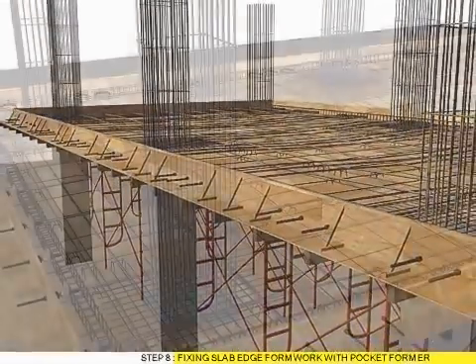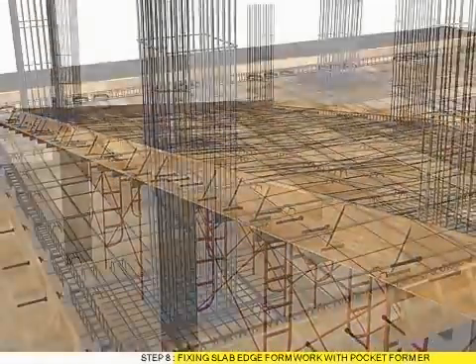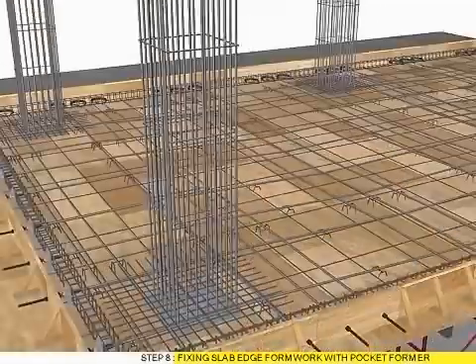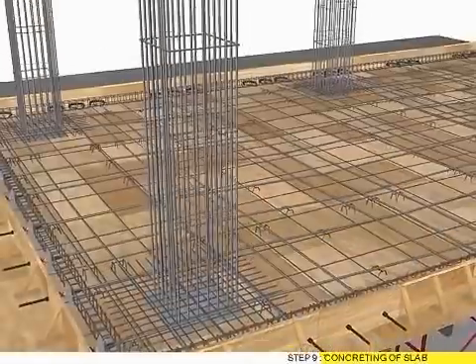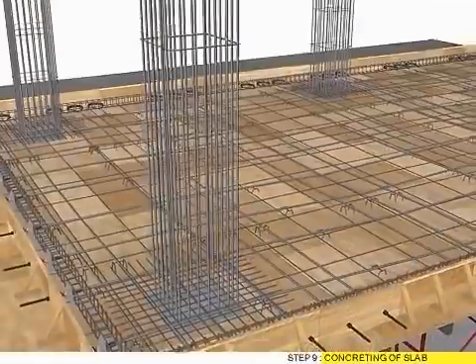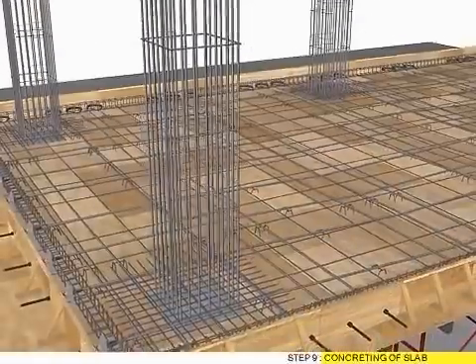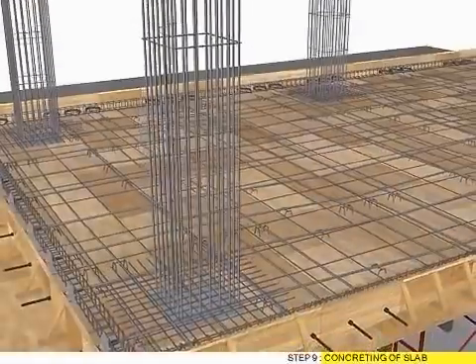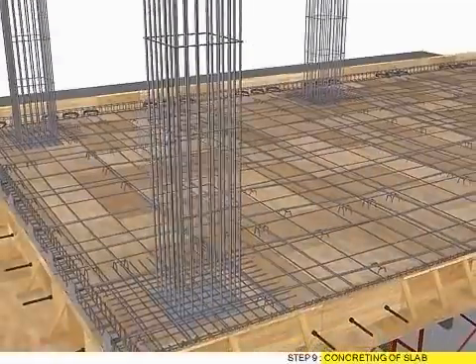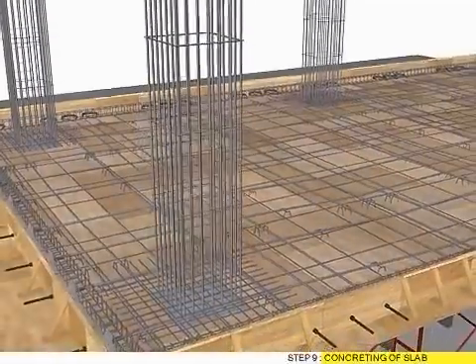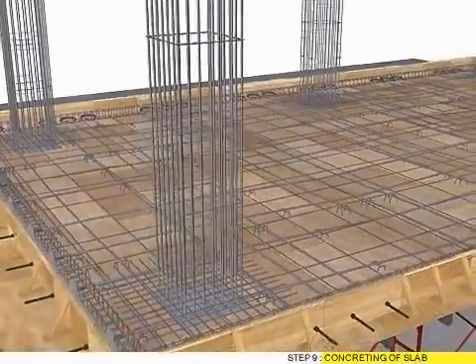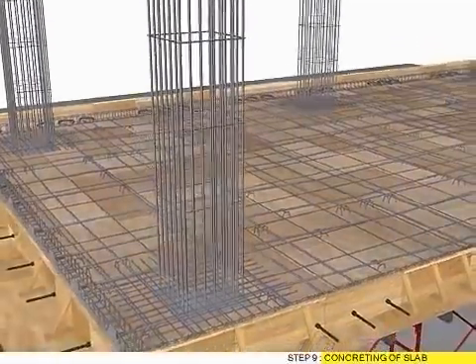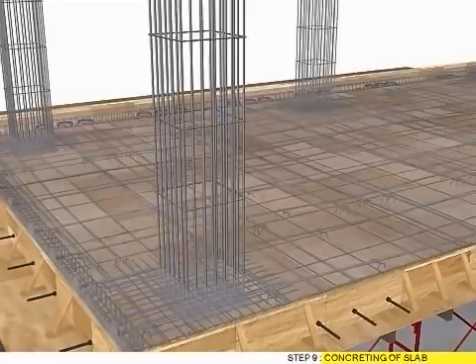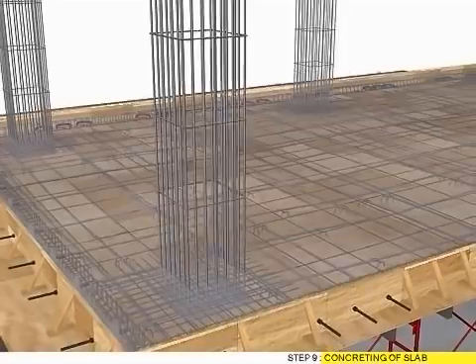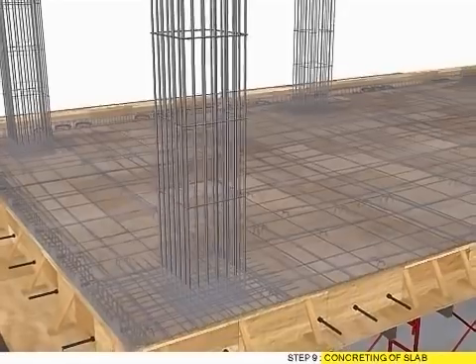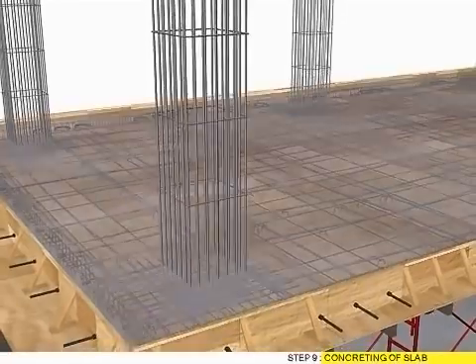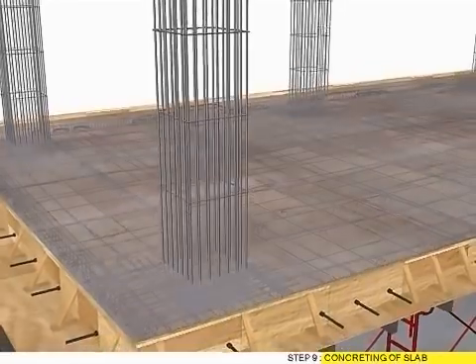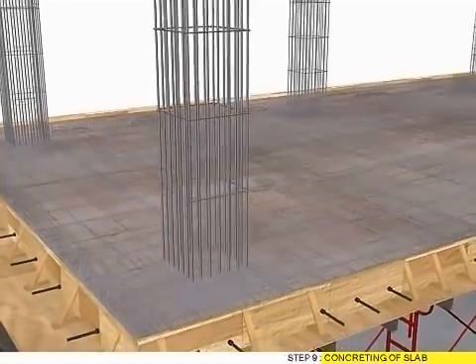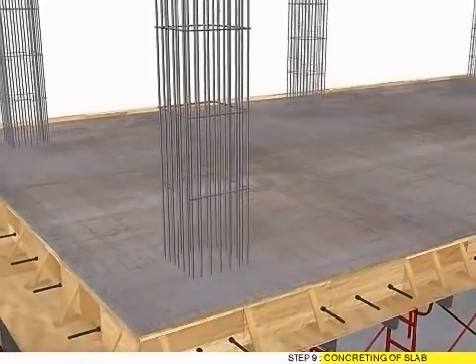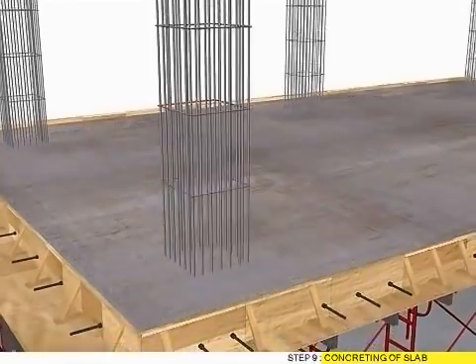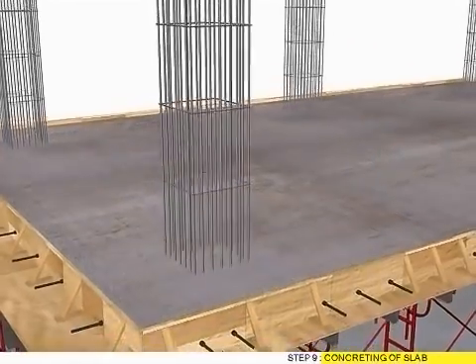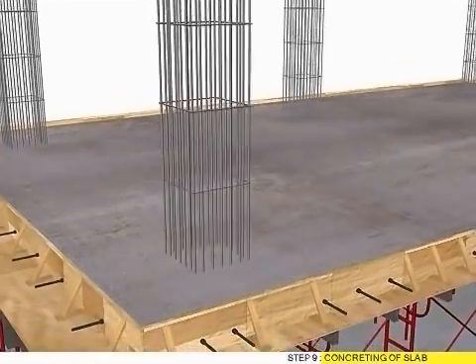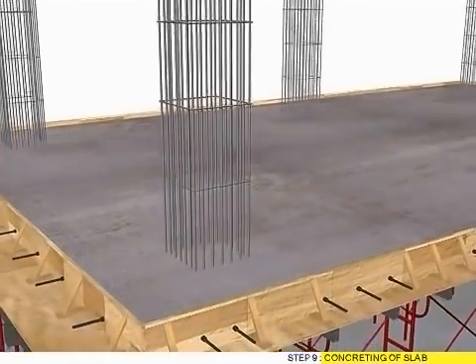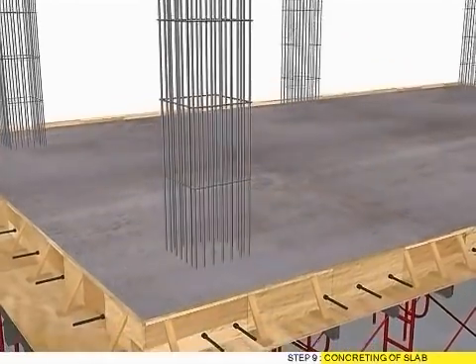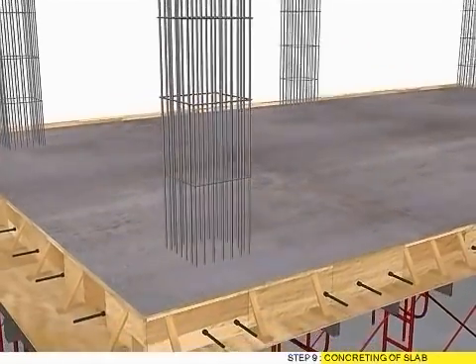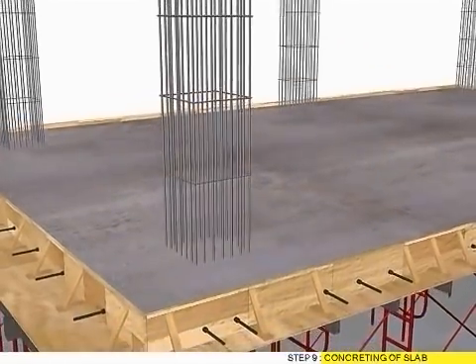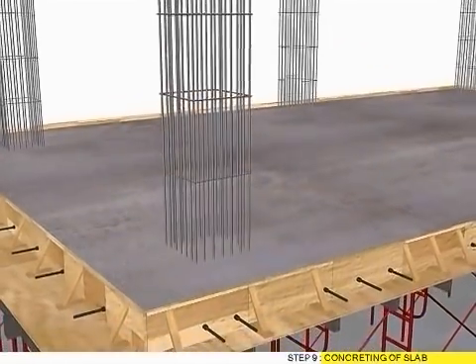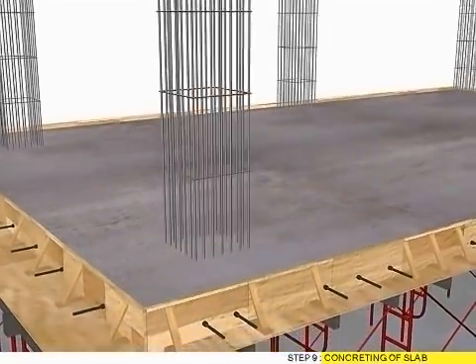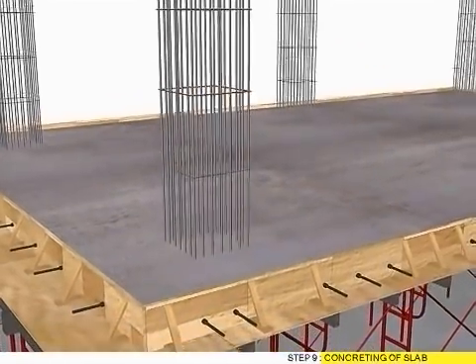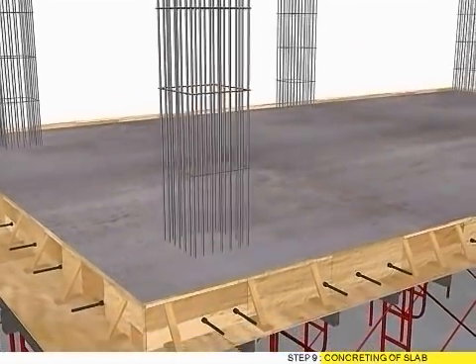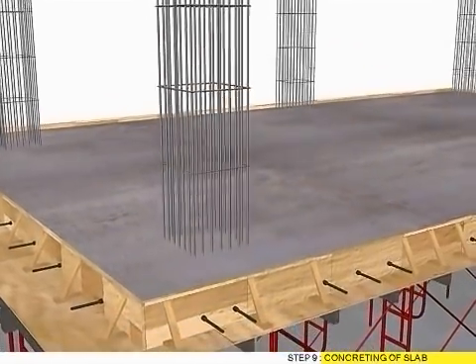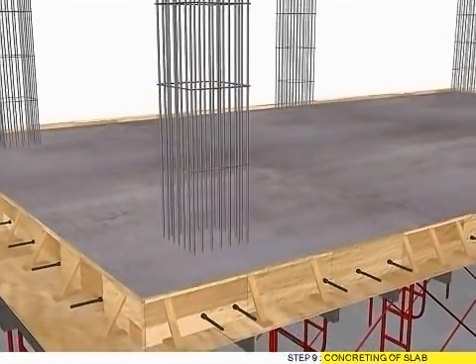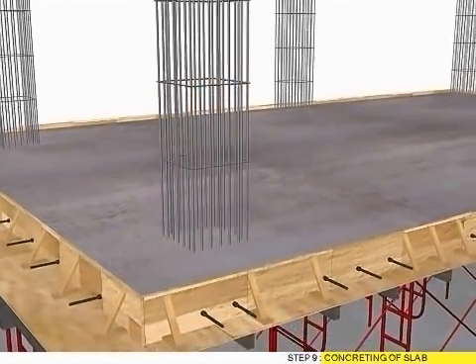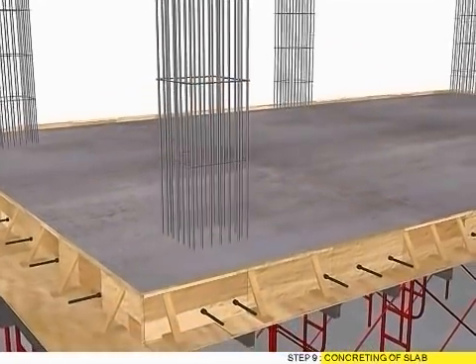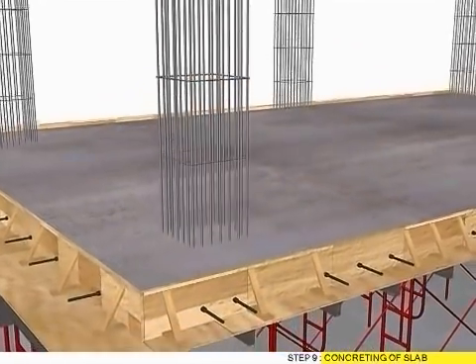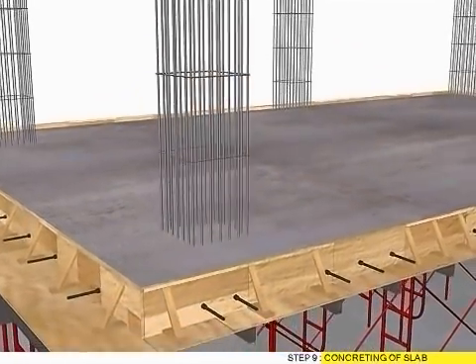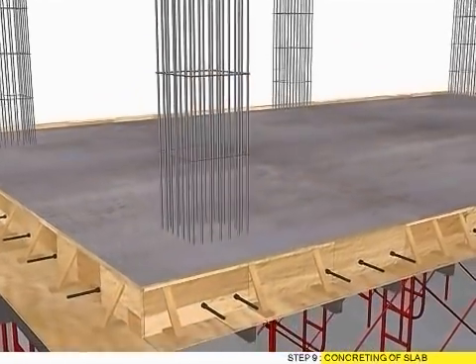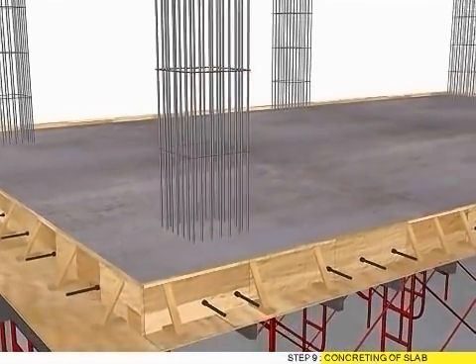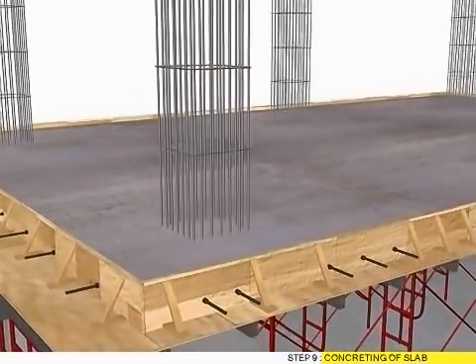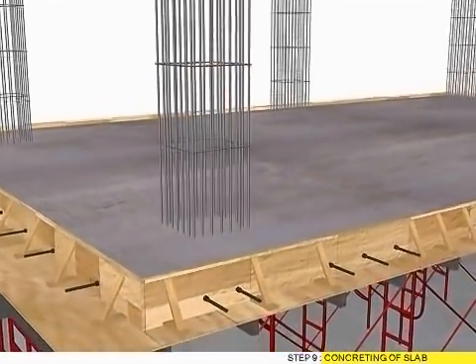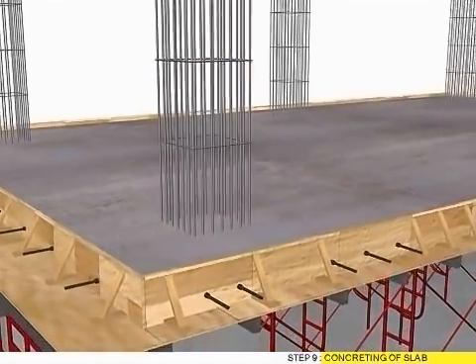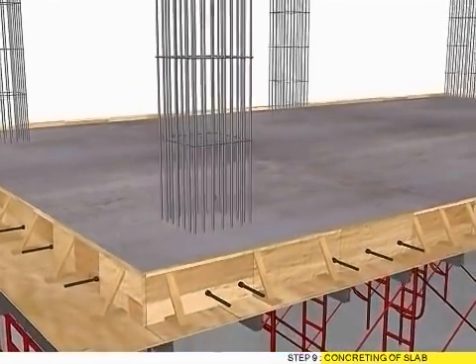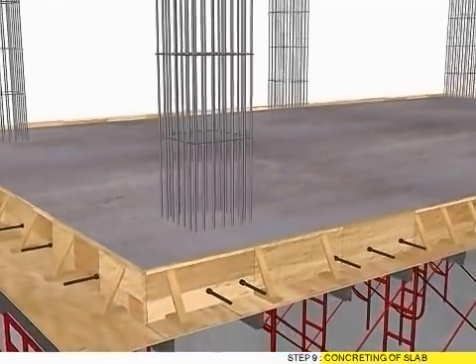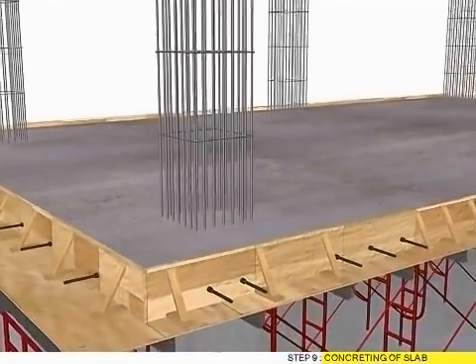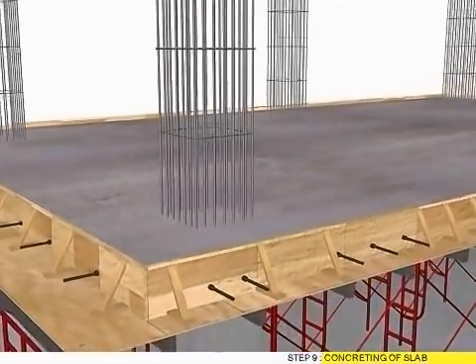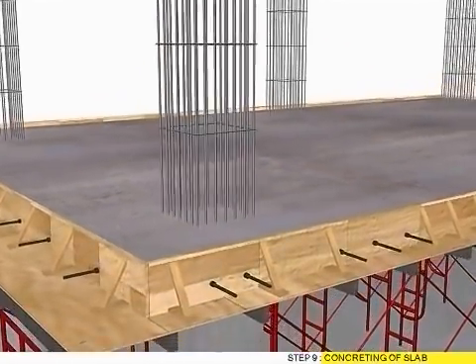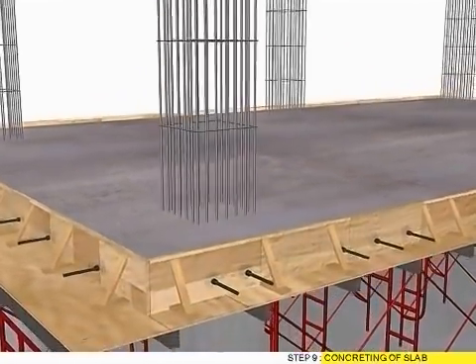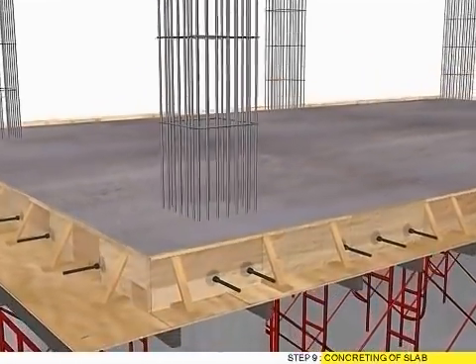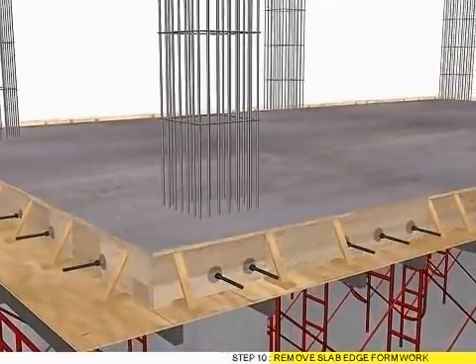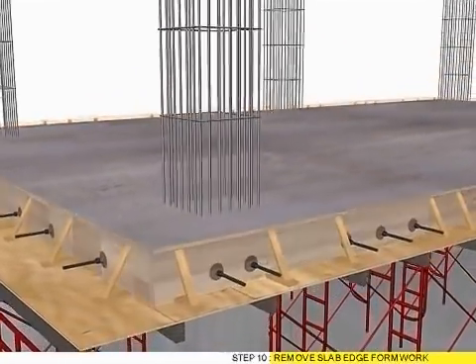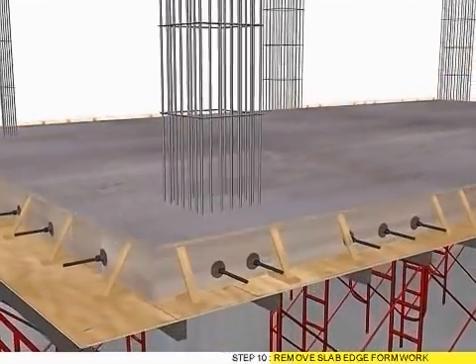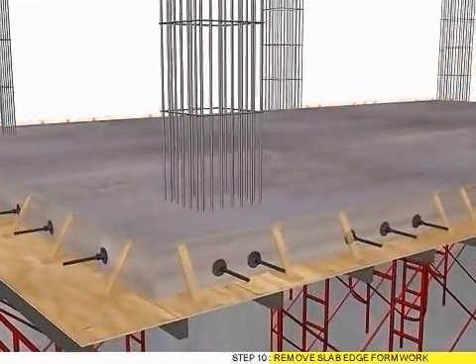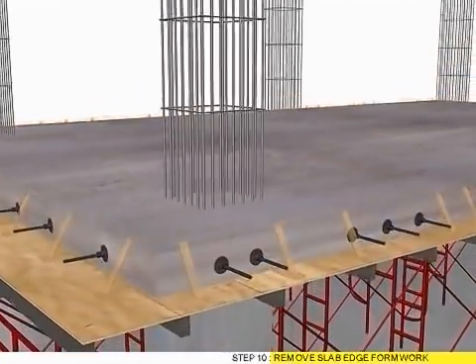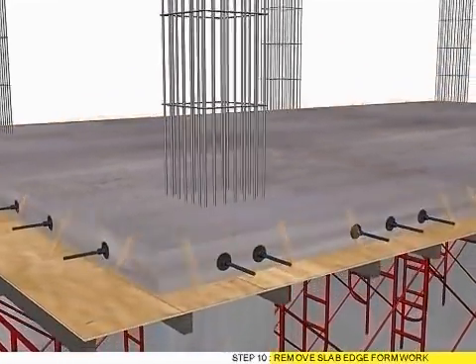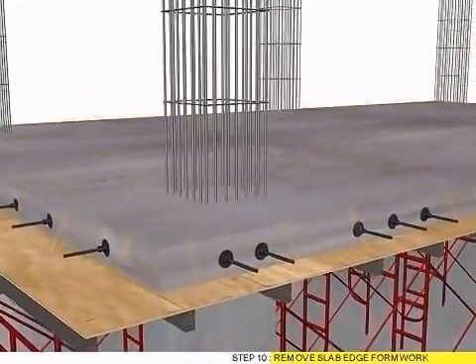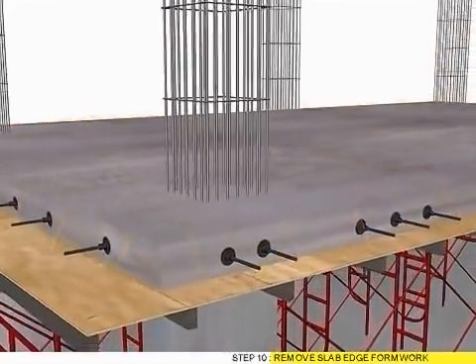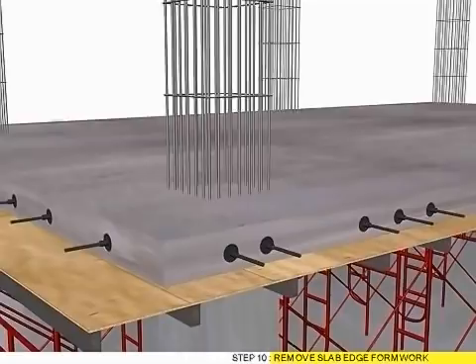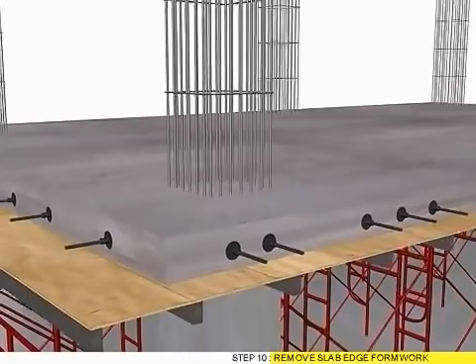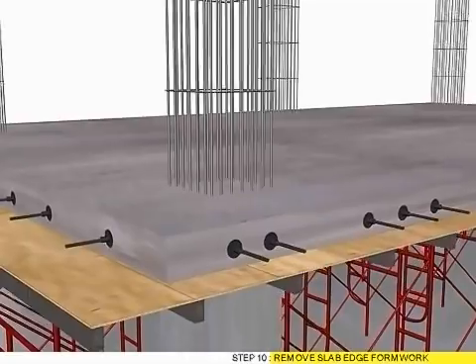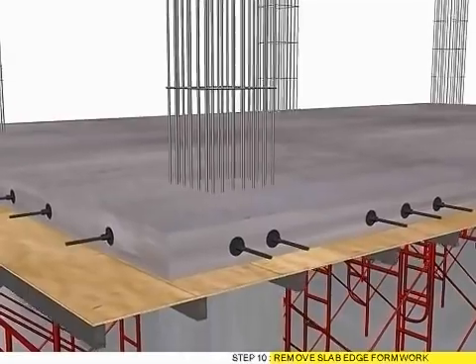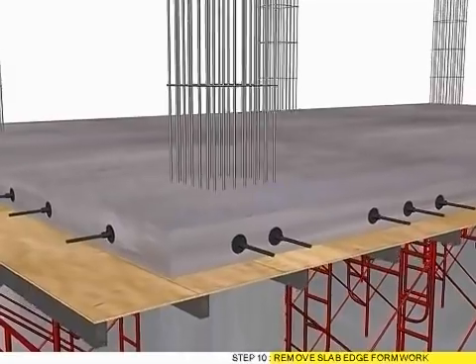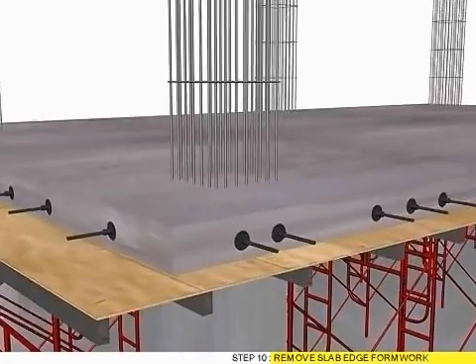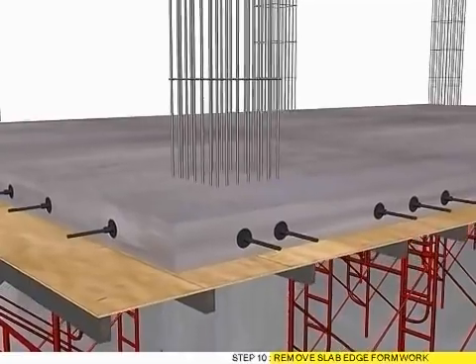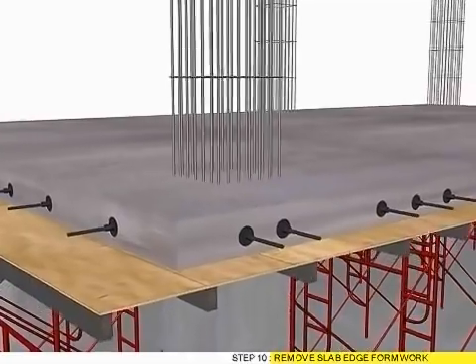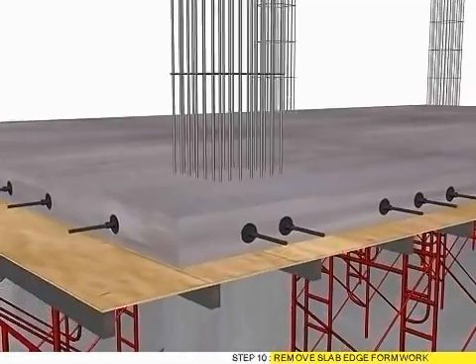Step 9: Concreting of slab. Step 10: Remove slab edge former.